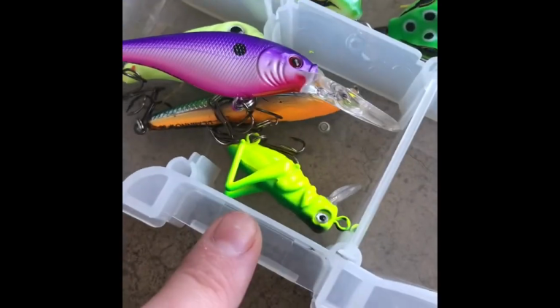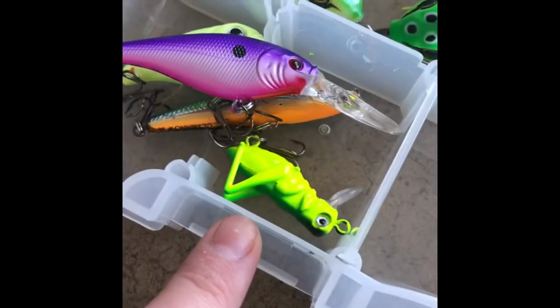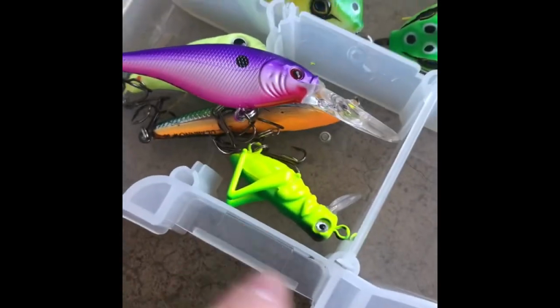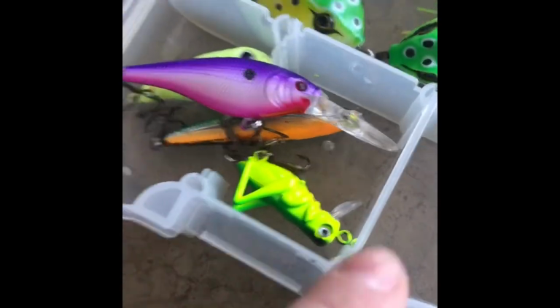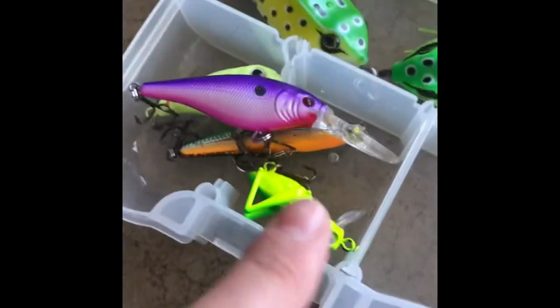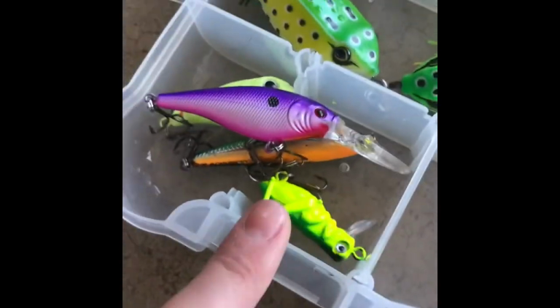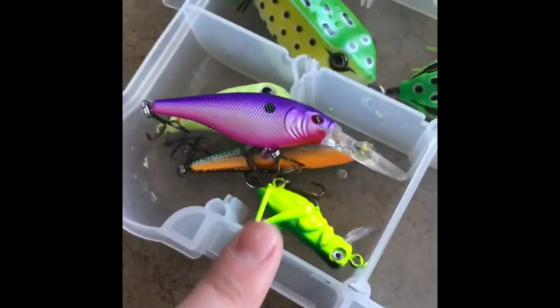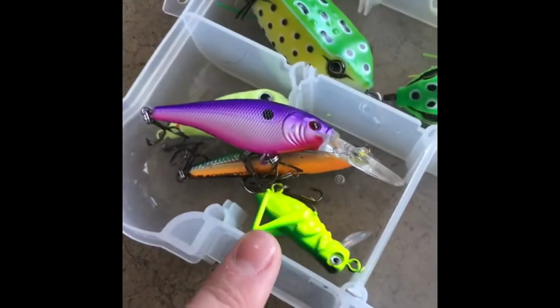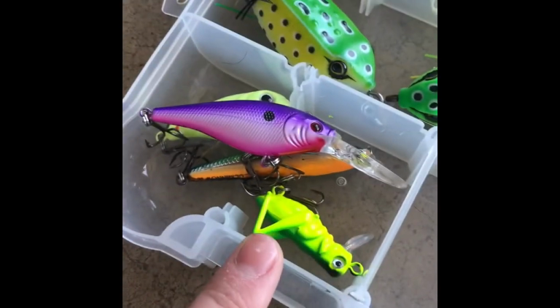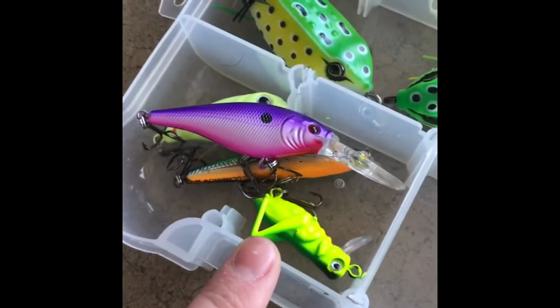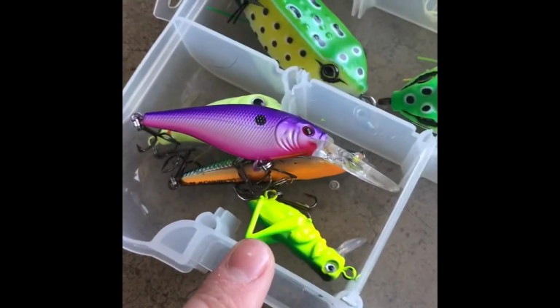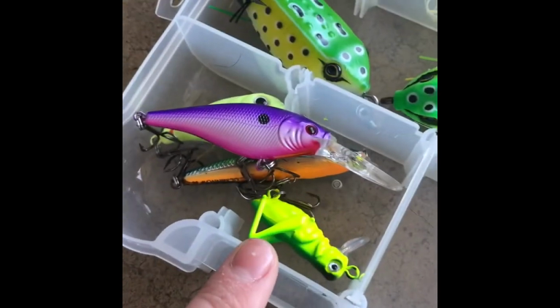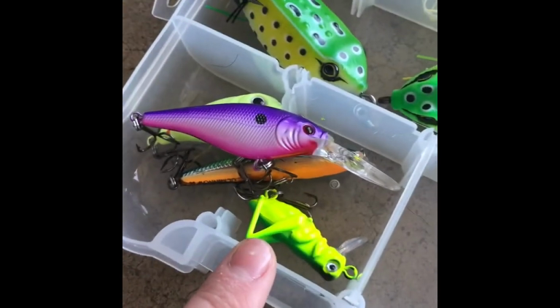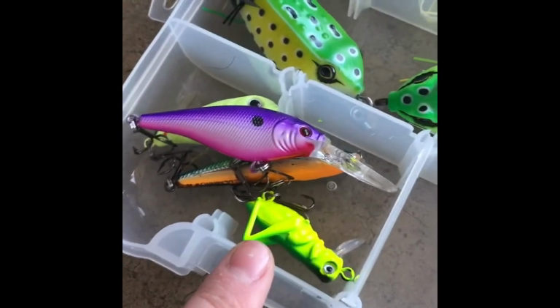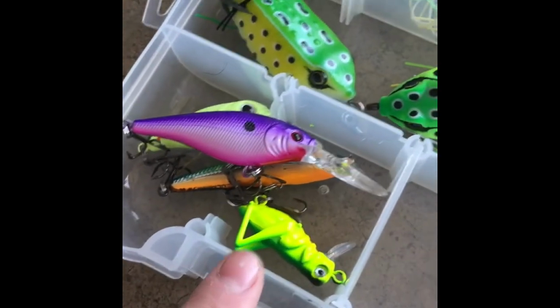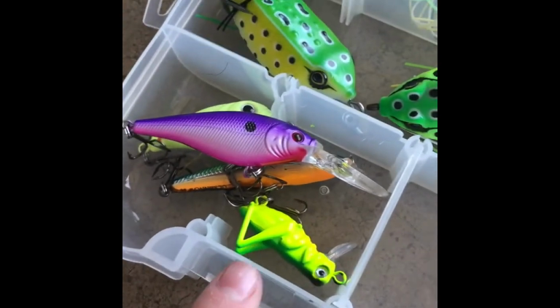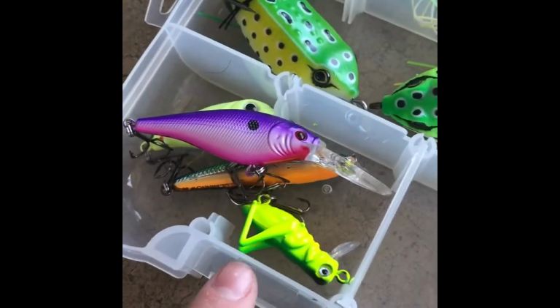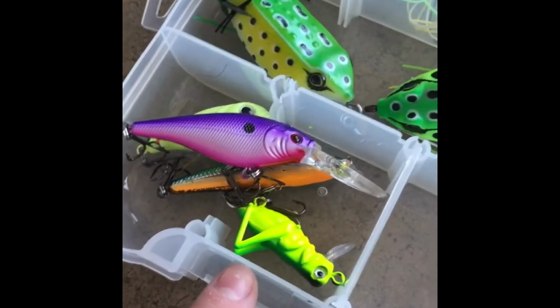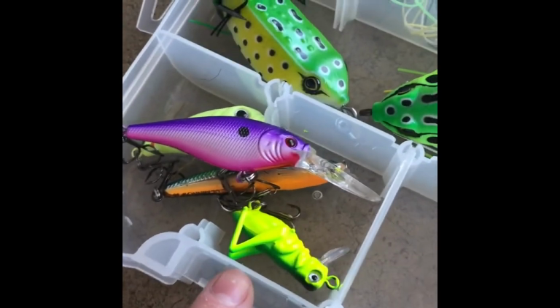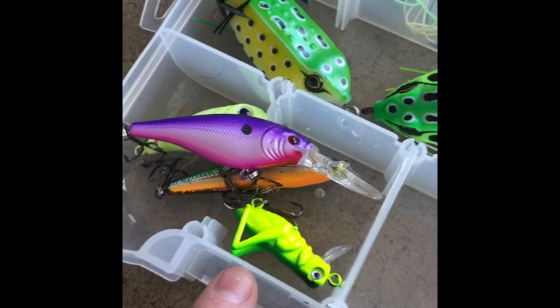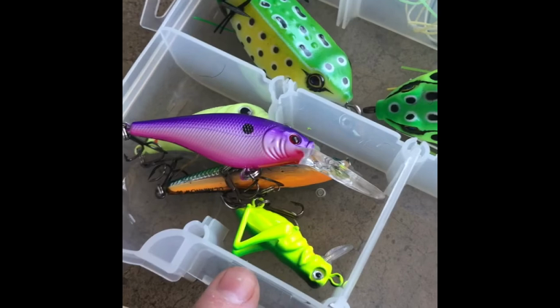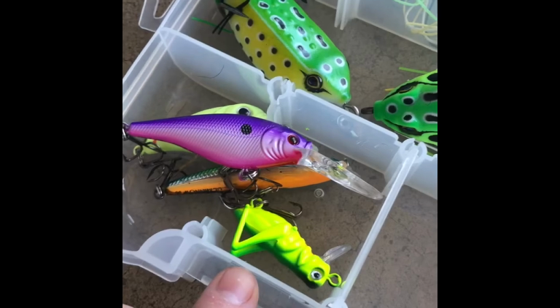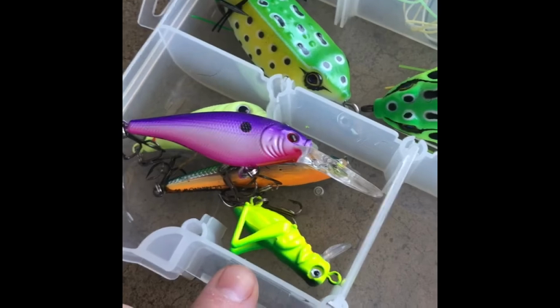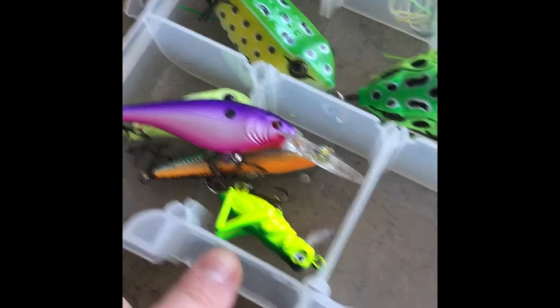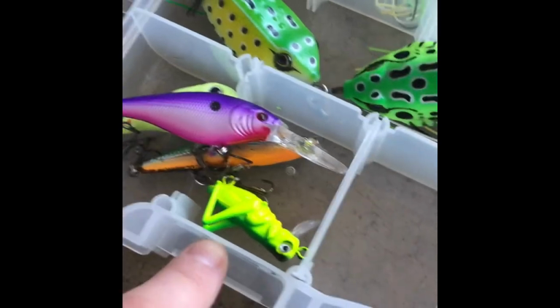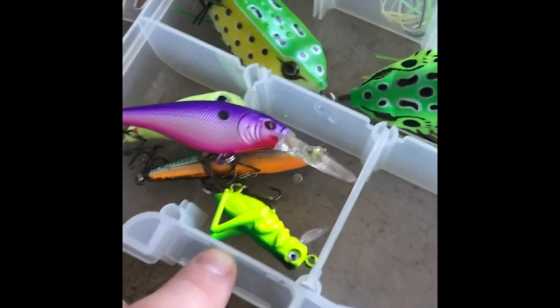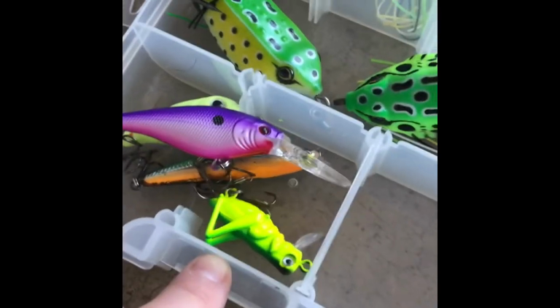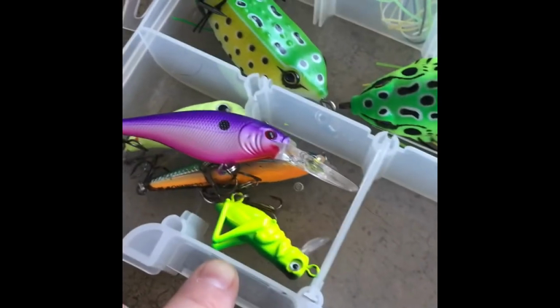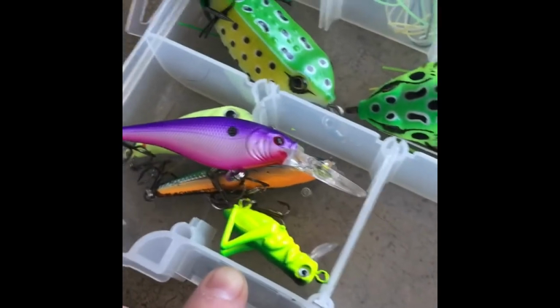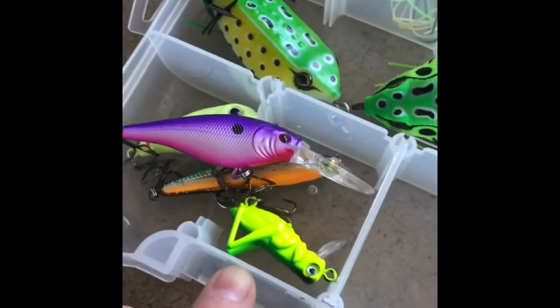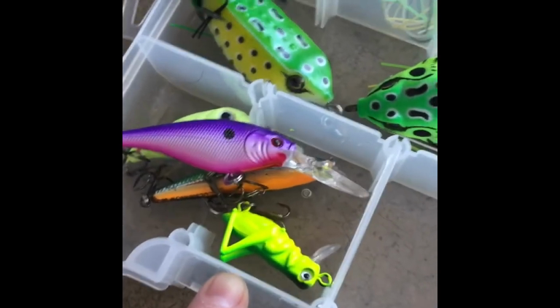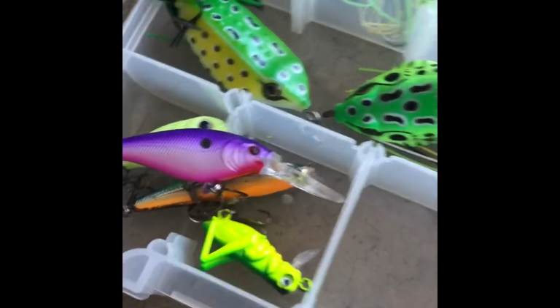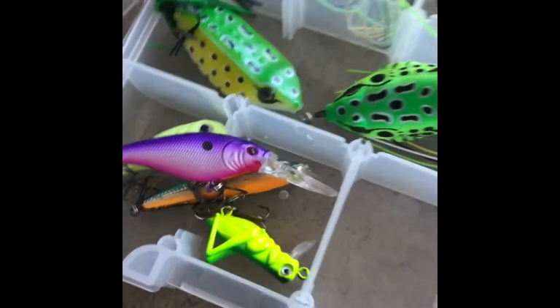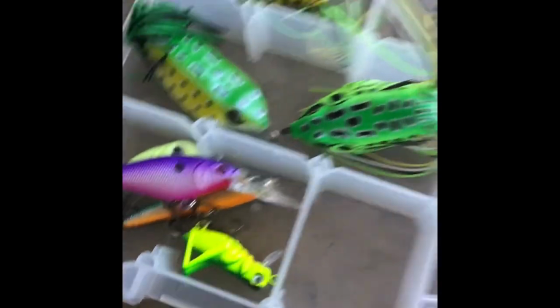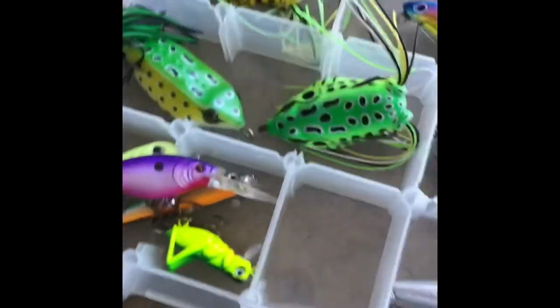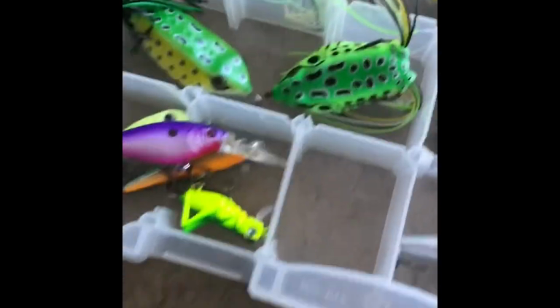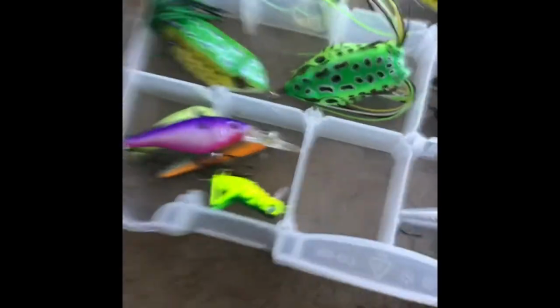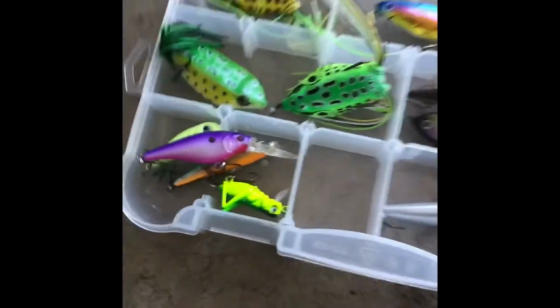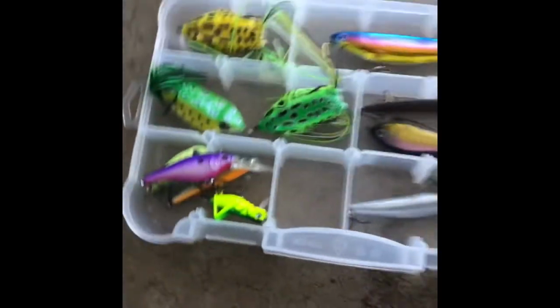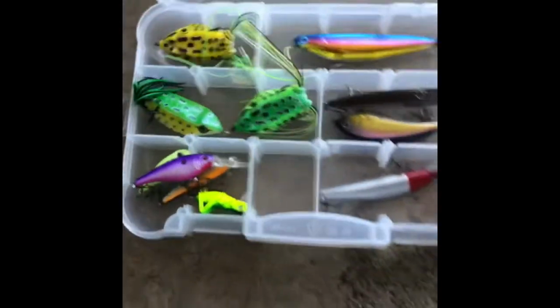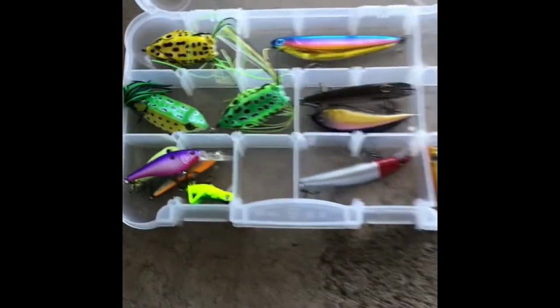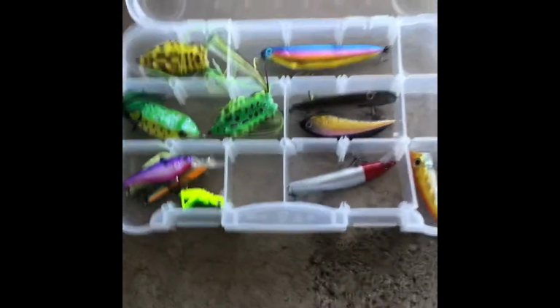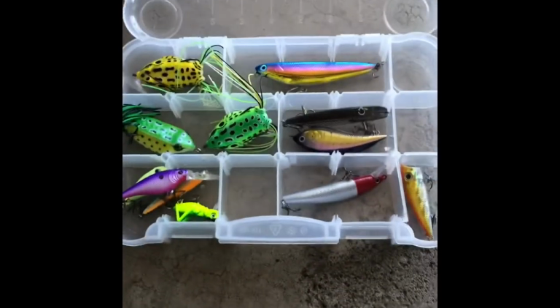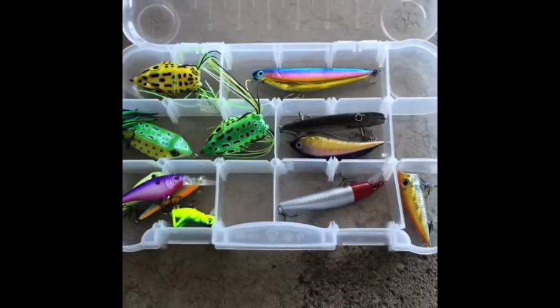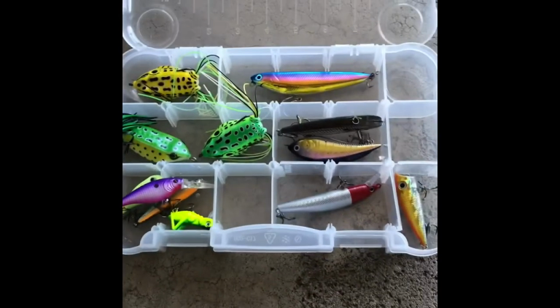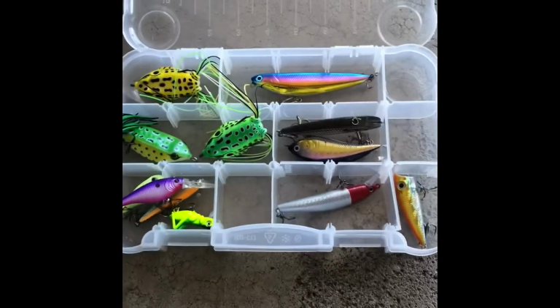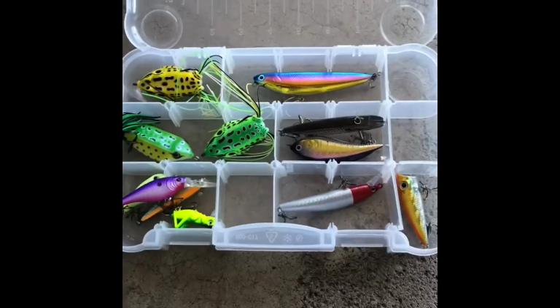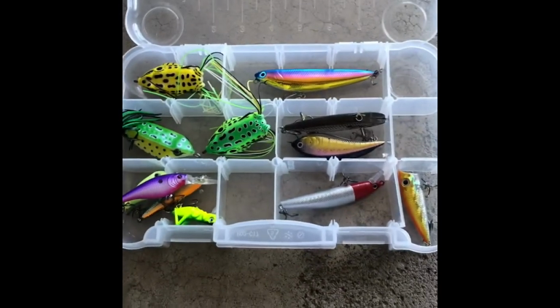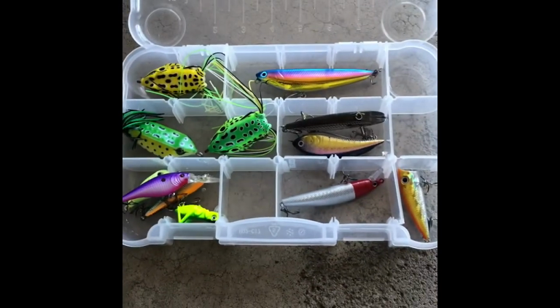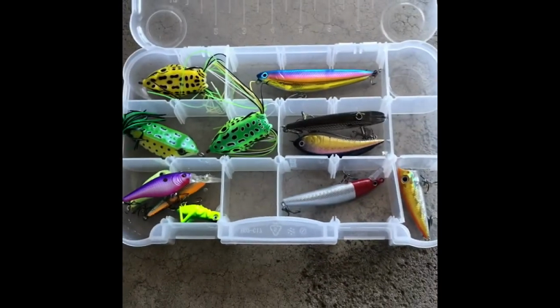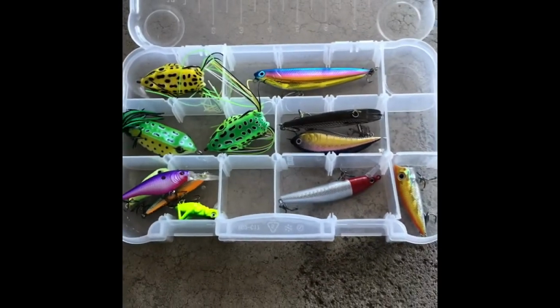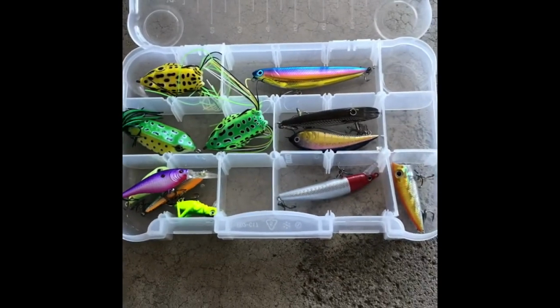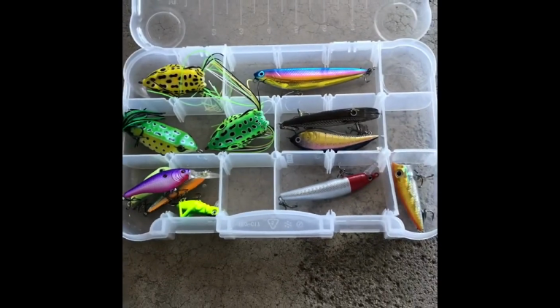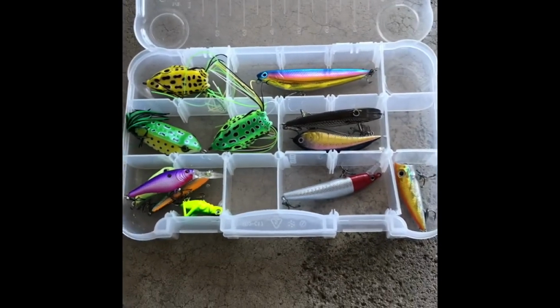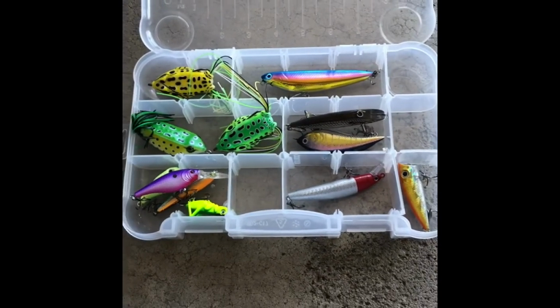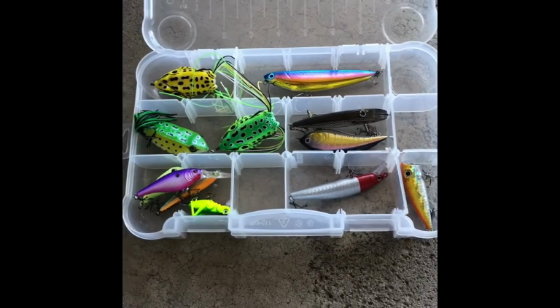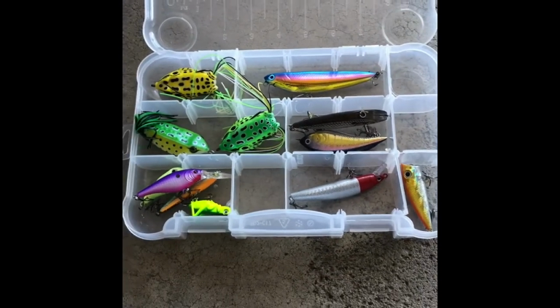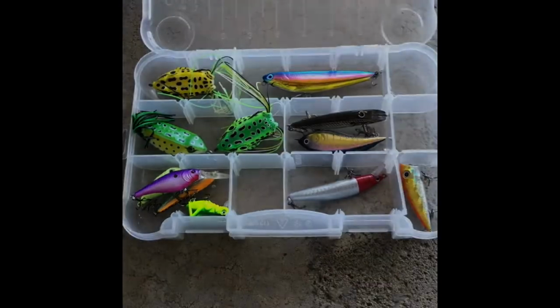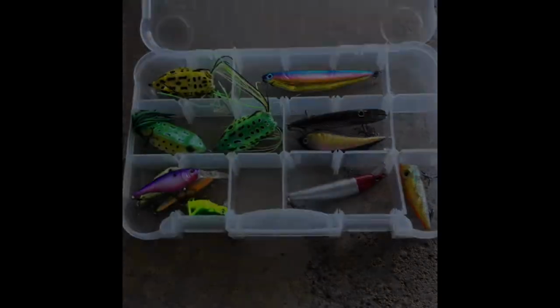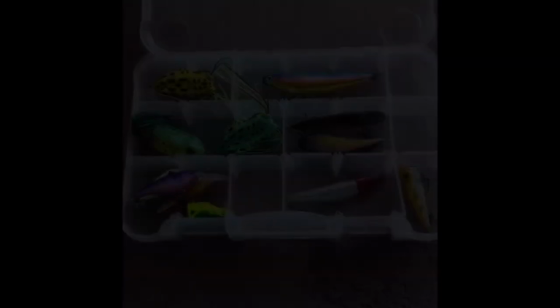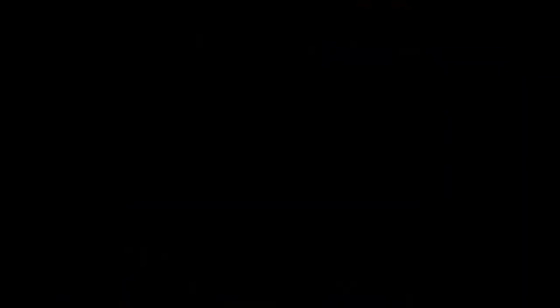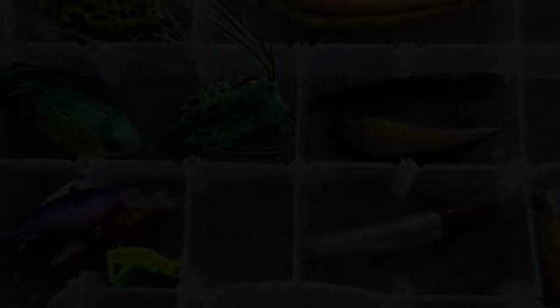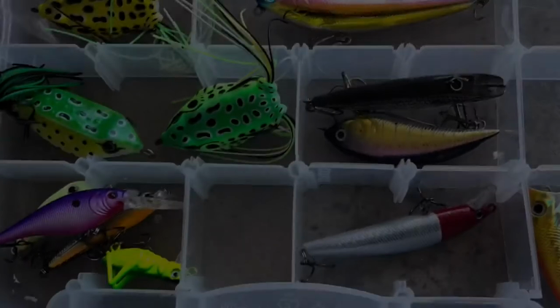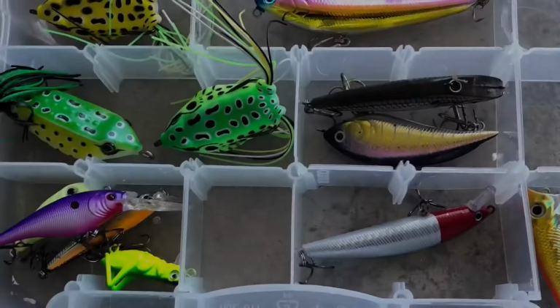I also have a cricket hard bait that I personally have never used but would really like to try. If you want to see me try that in an upcoming video, just comment down below. That's it for the hard baits.